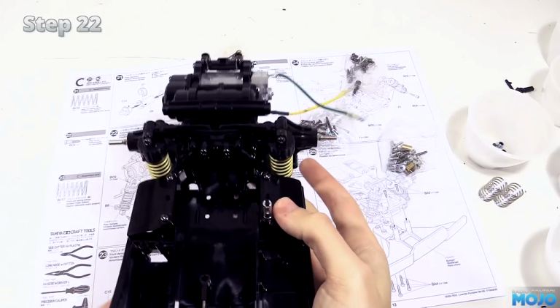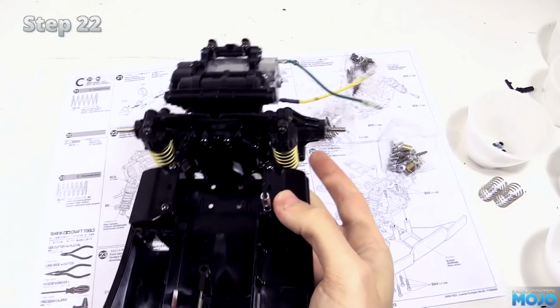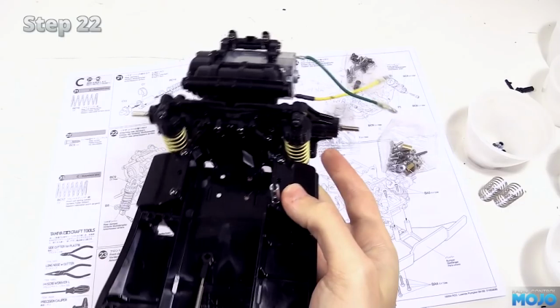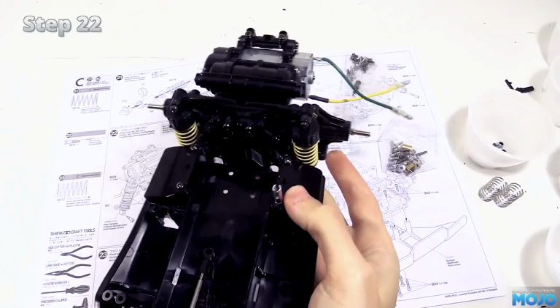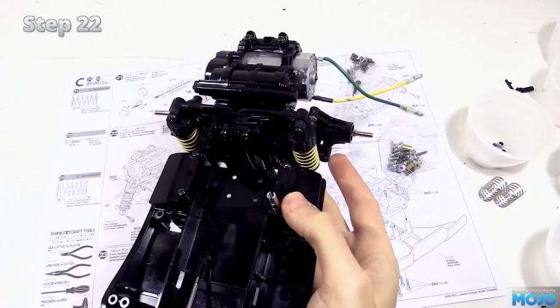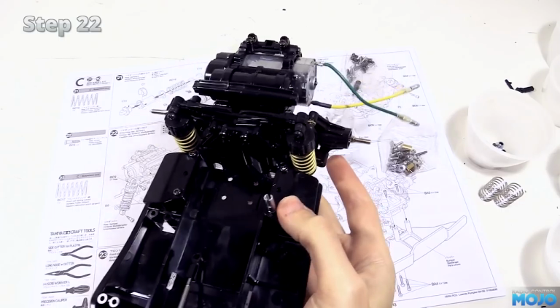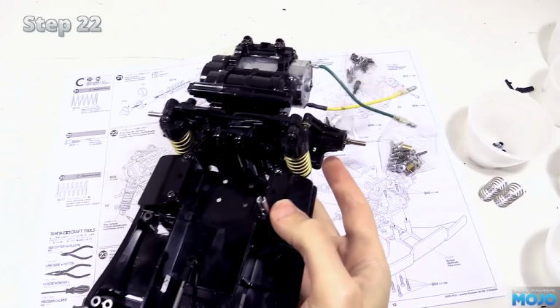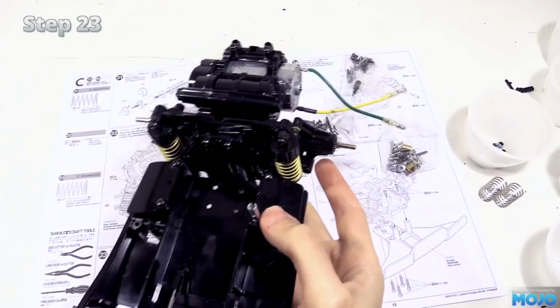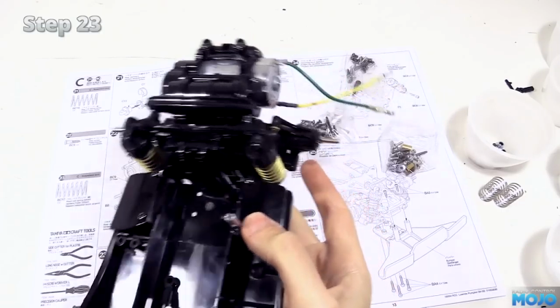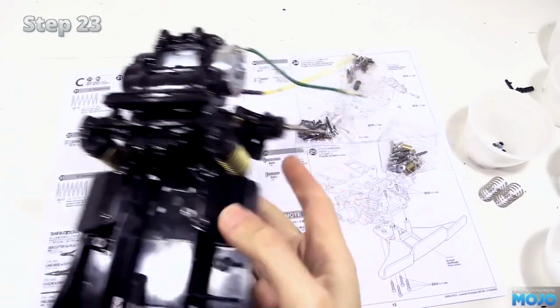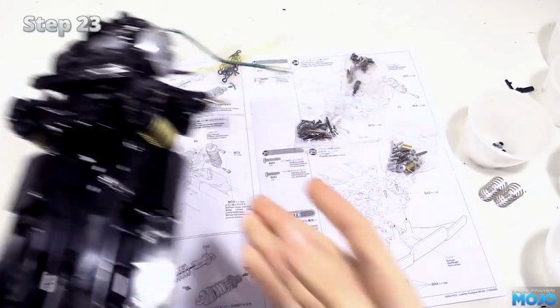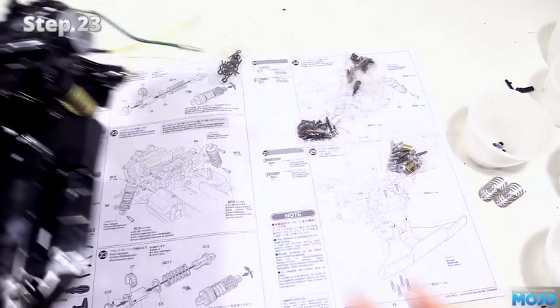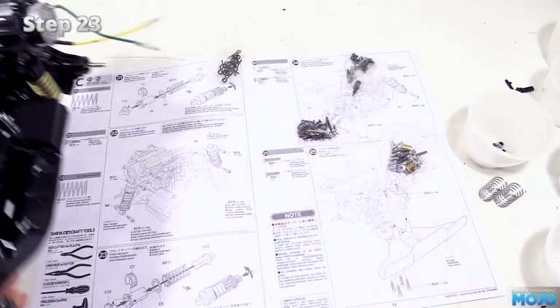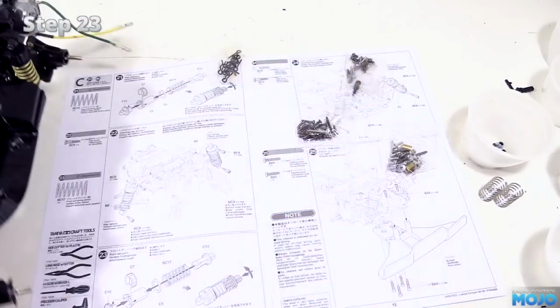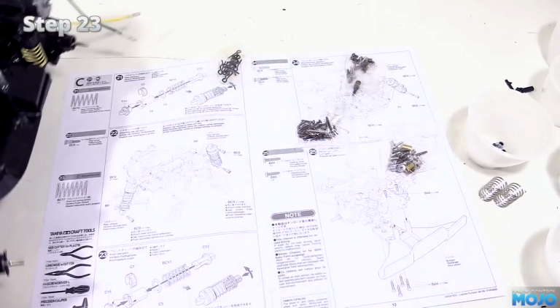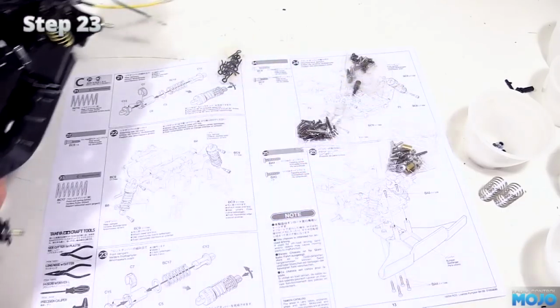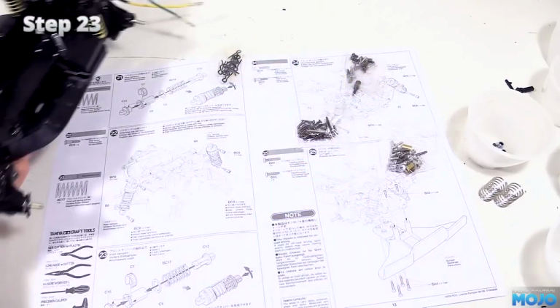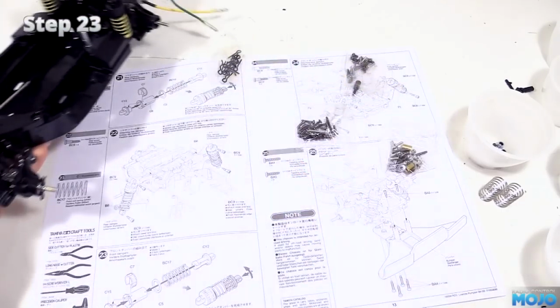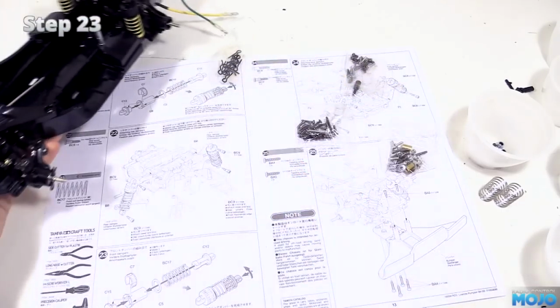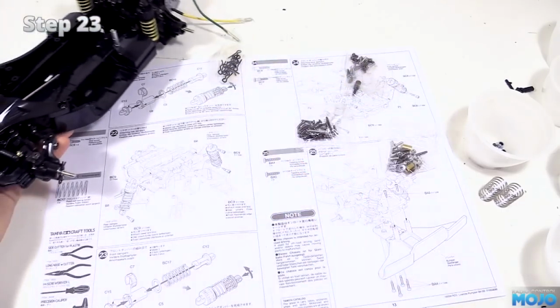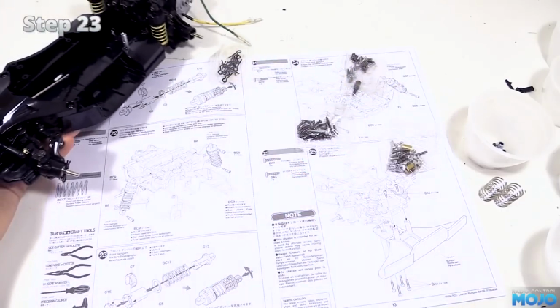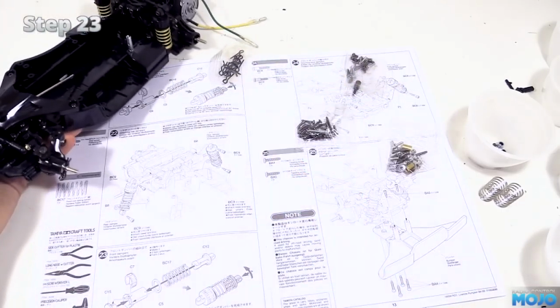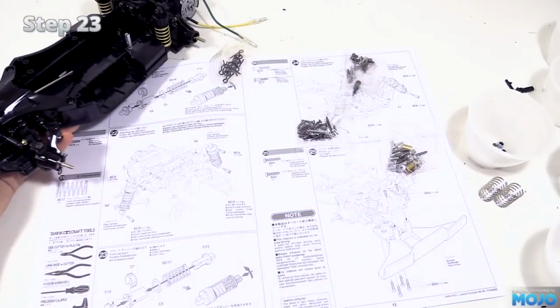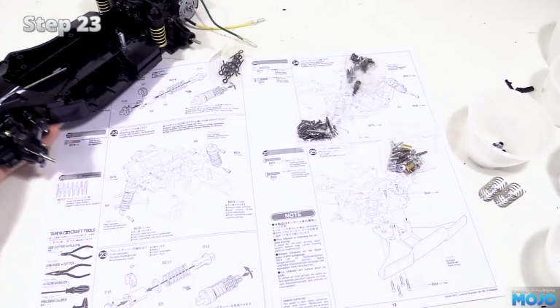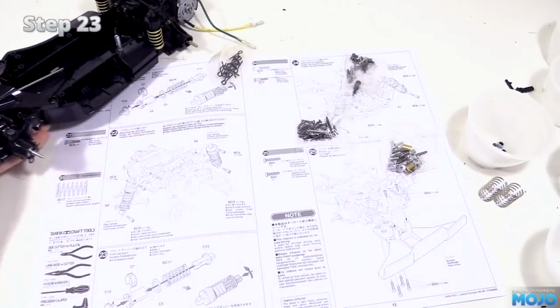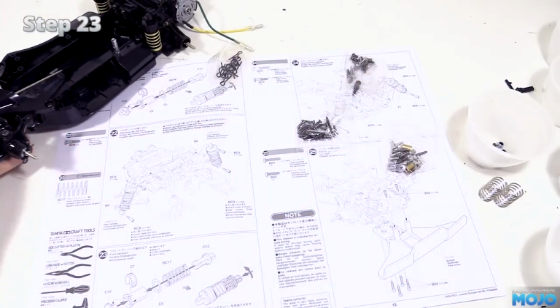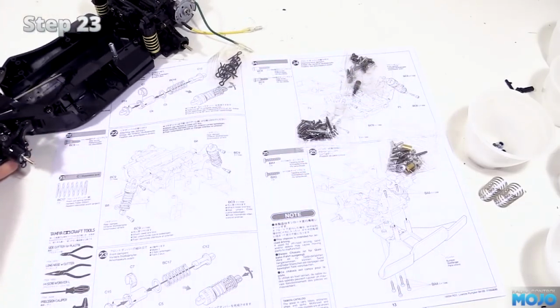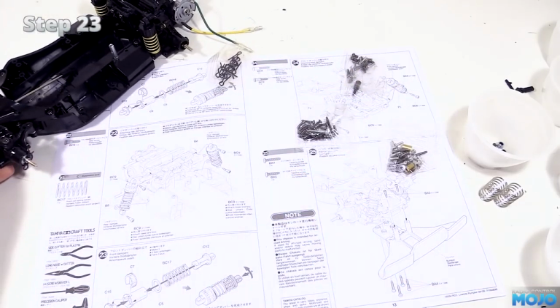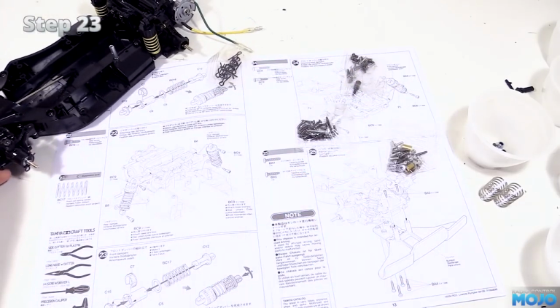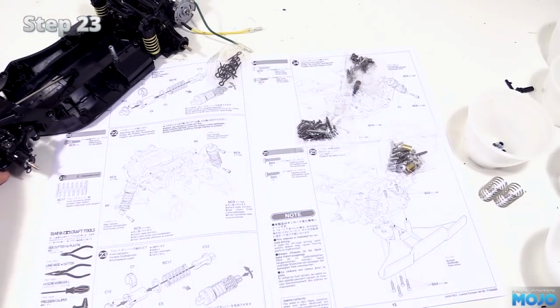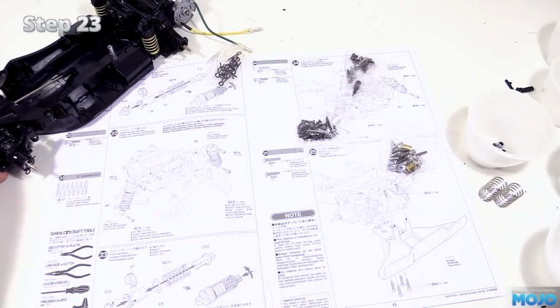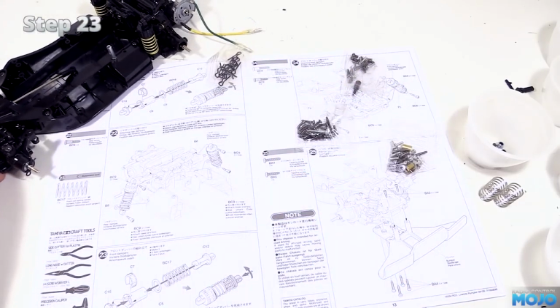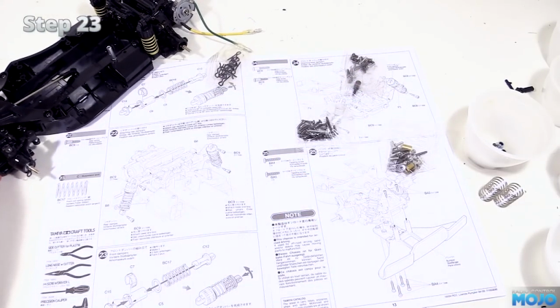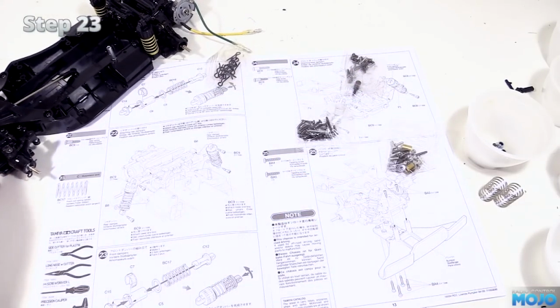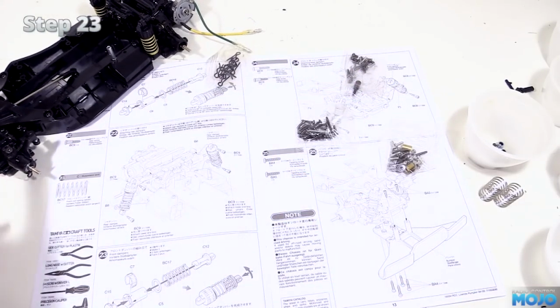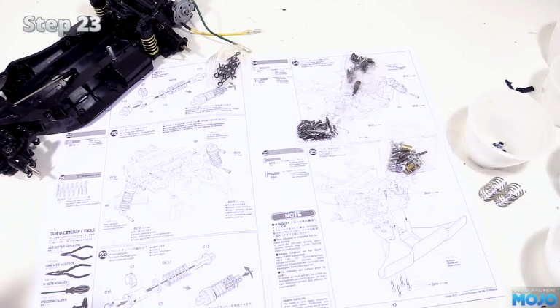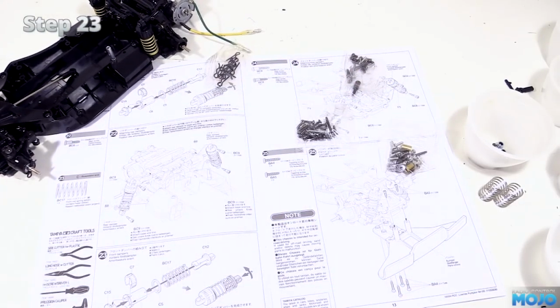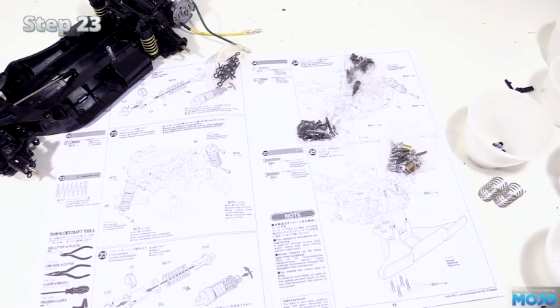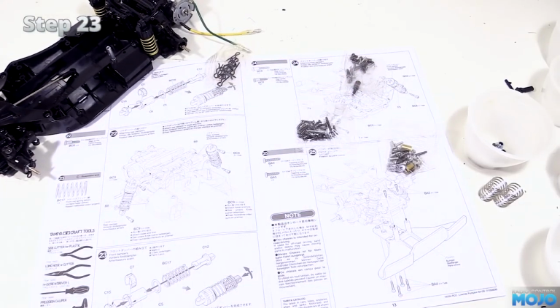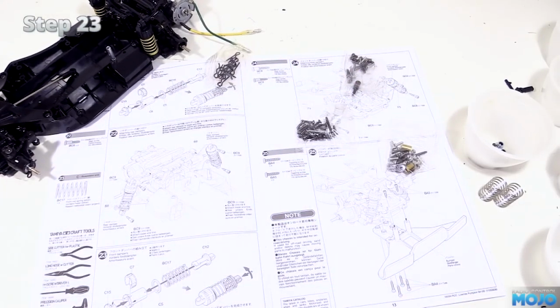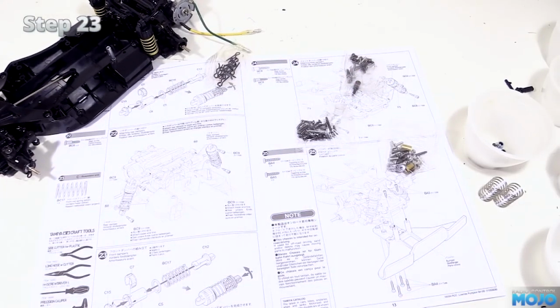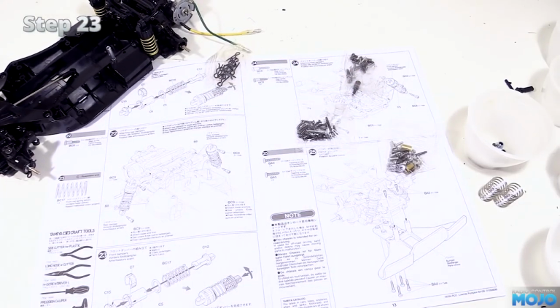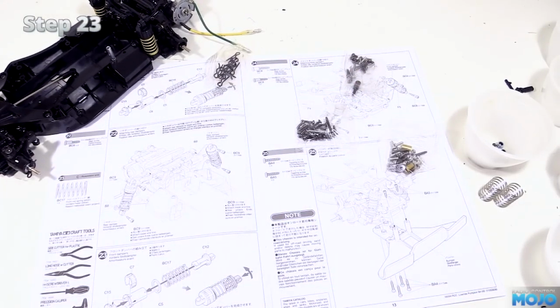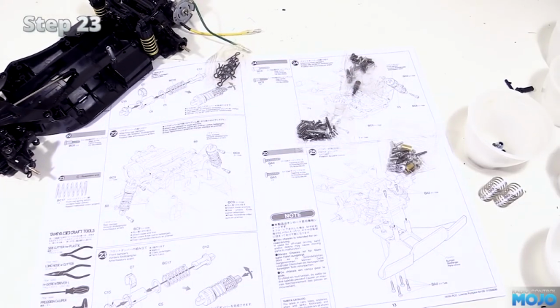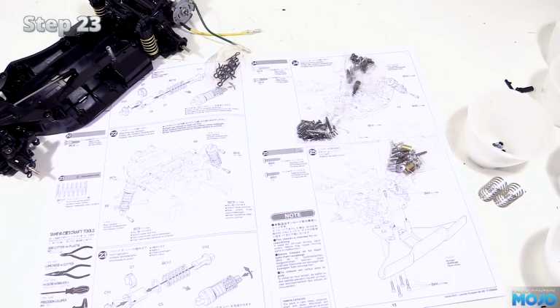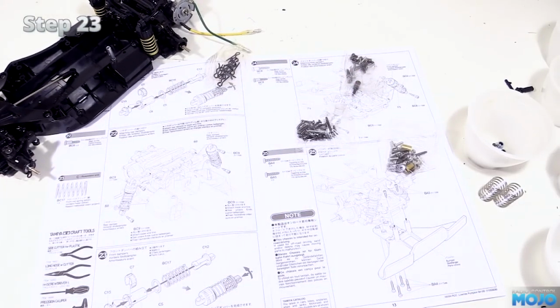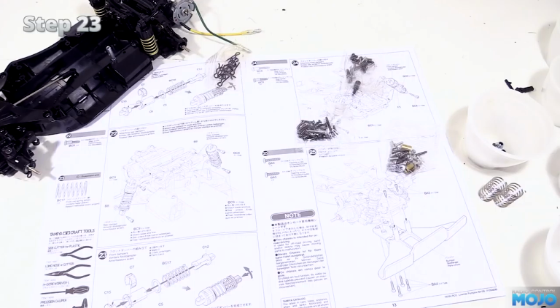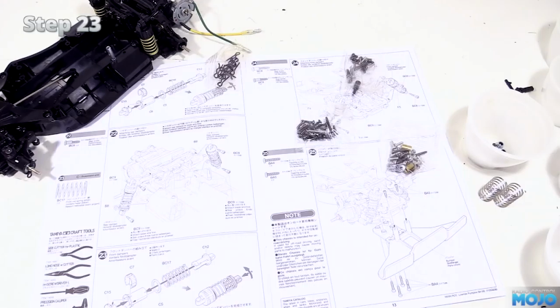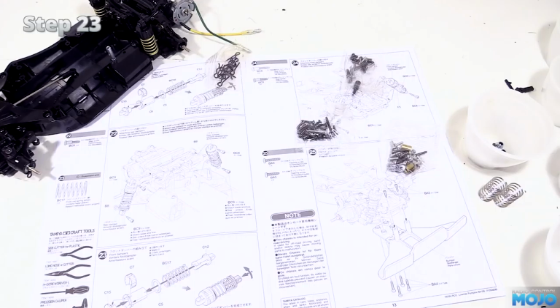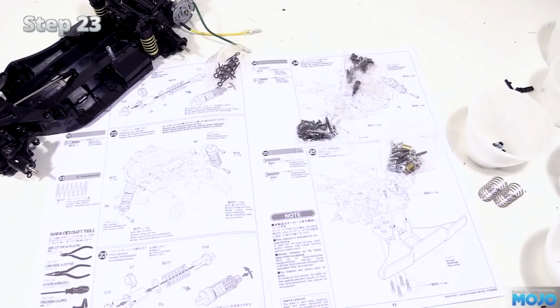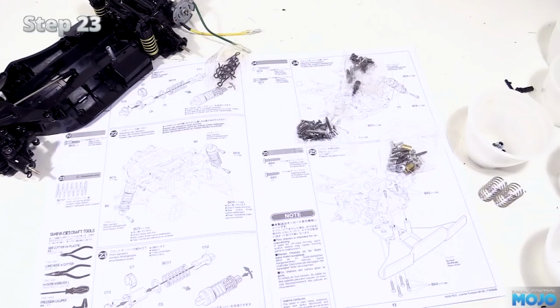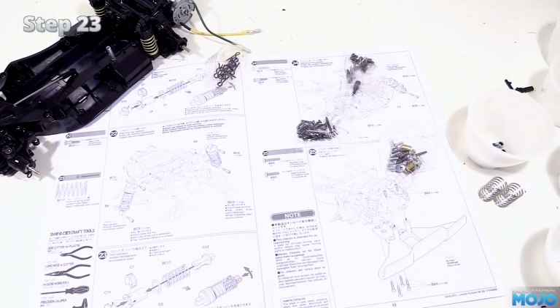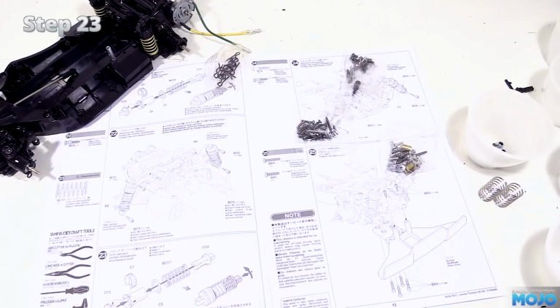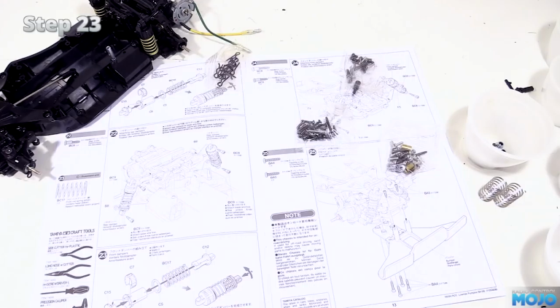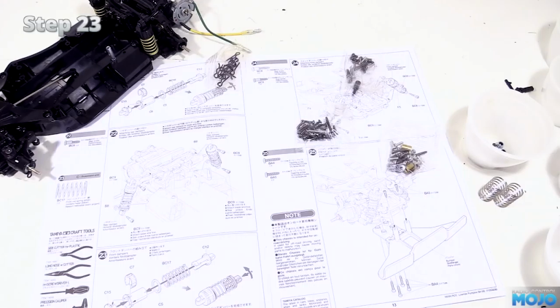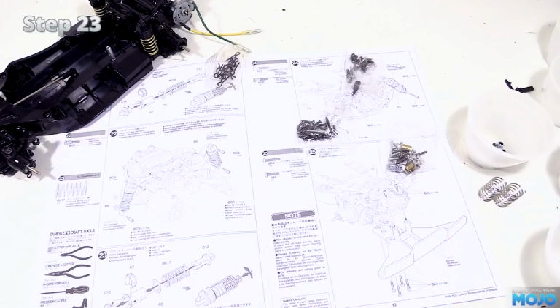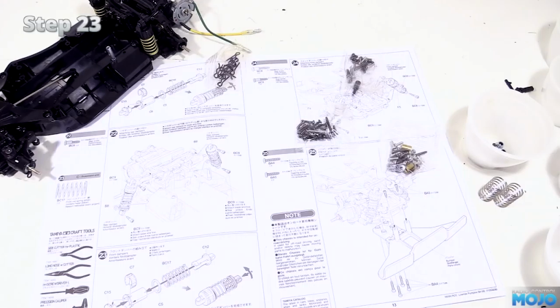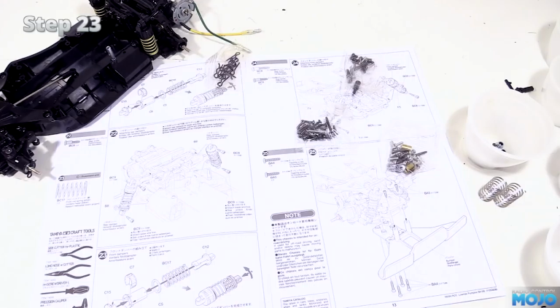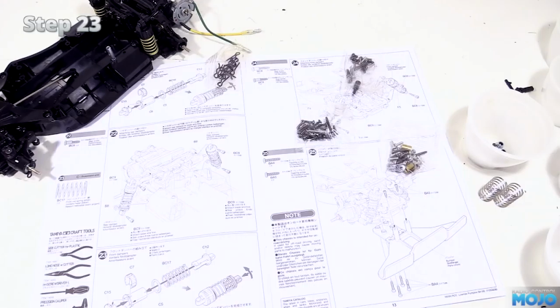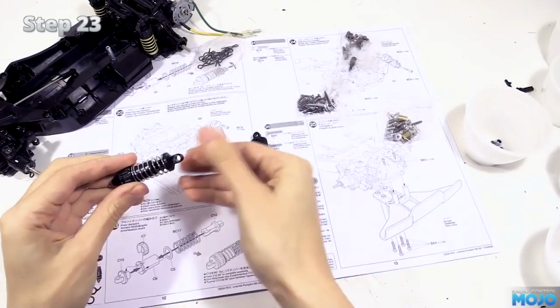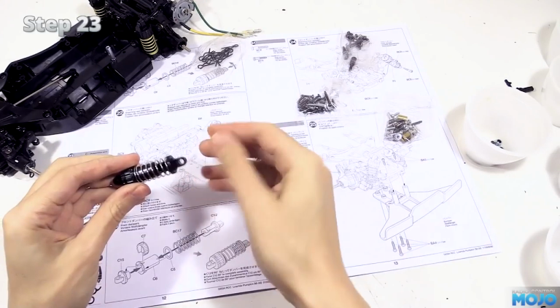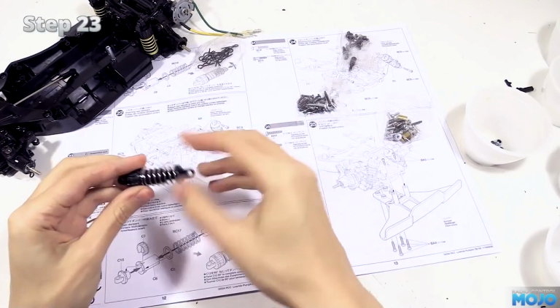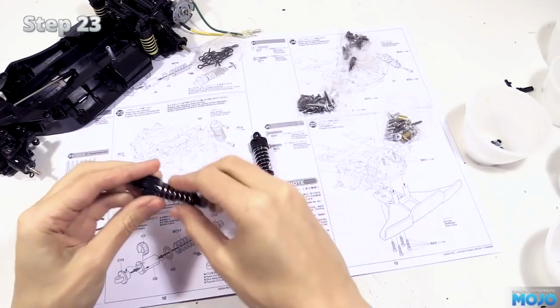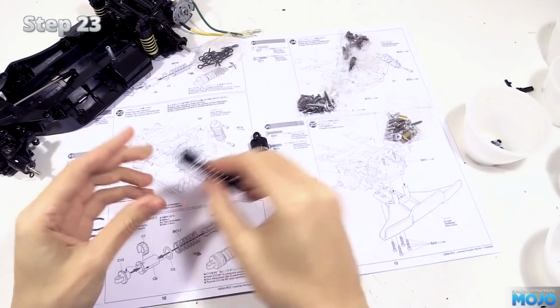Step 23, building up the front fake dampers. They're exactly the same as the rear ones, just with silver springs.